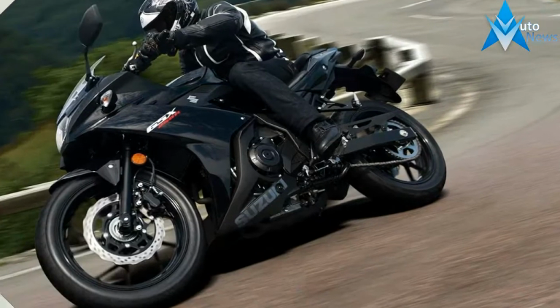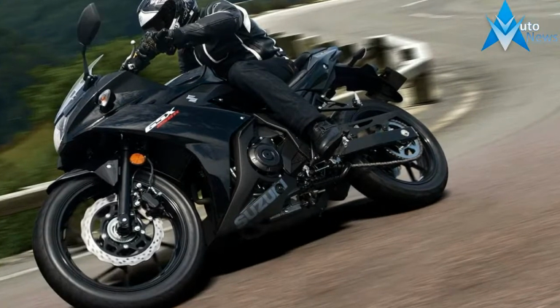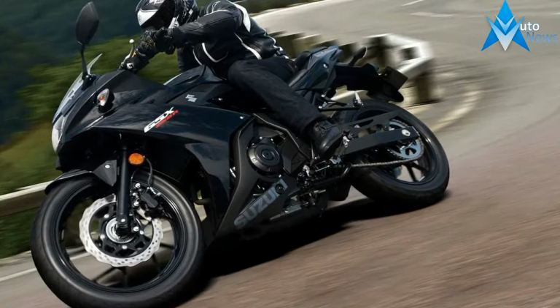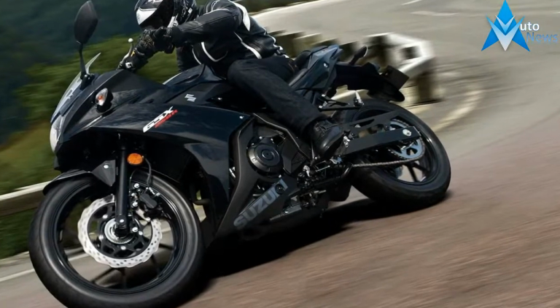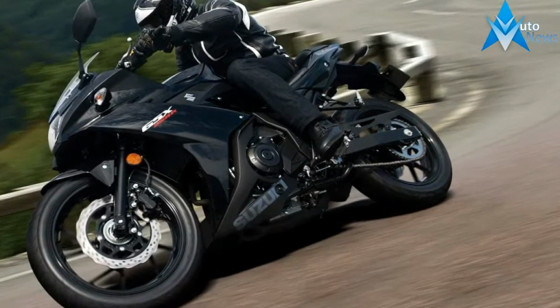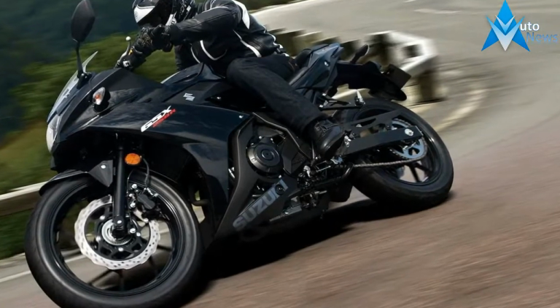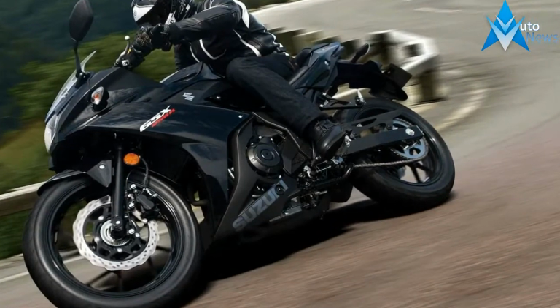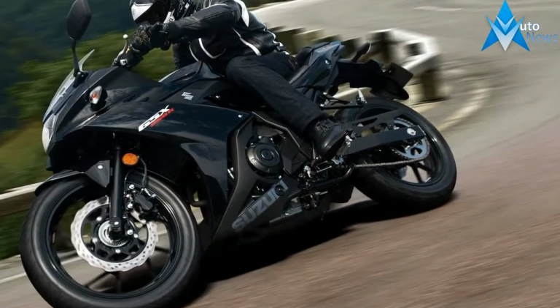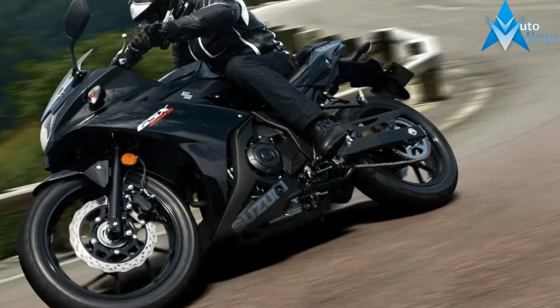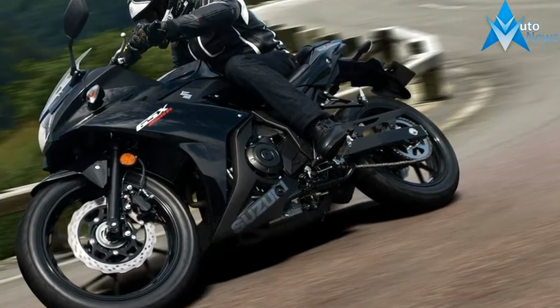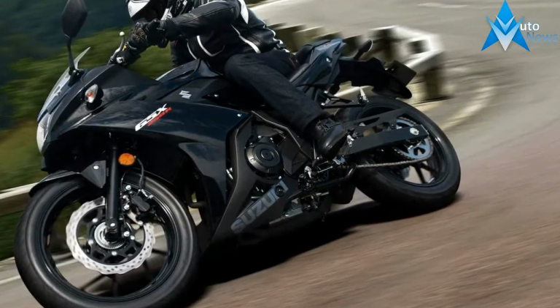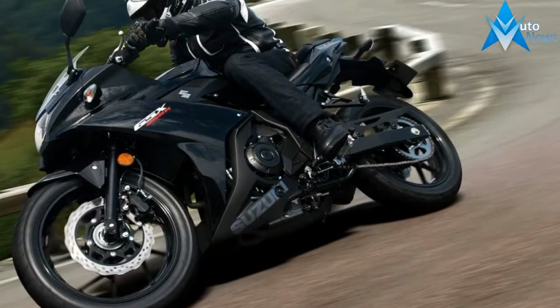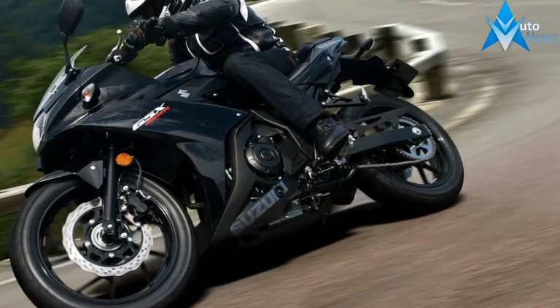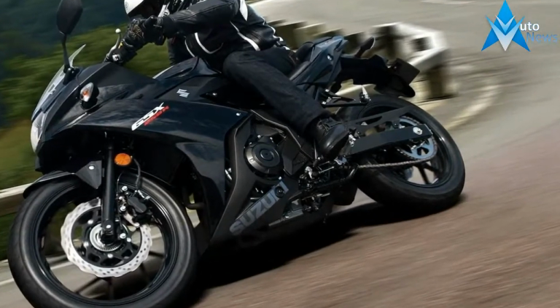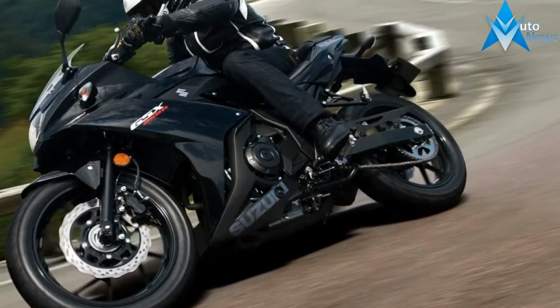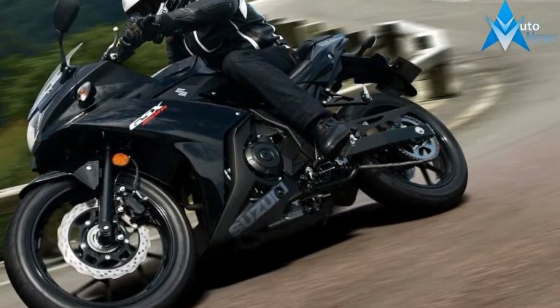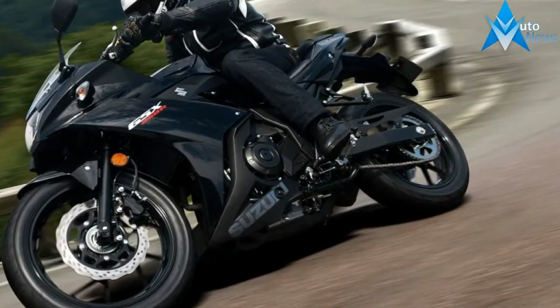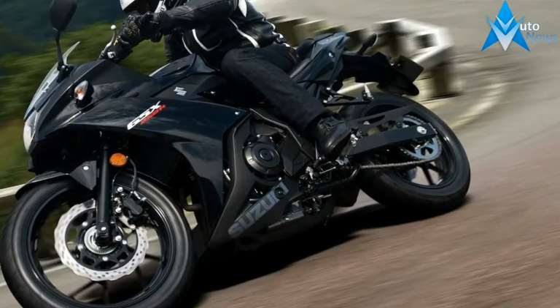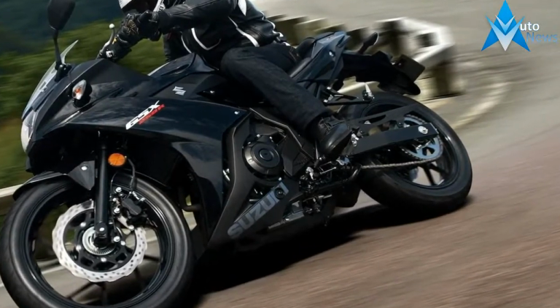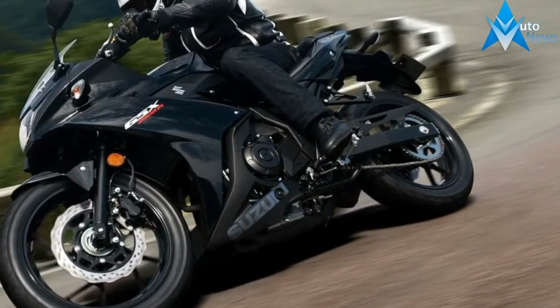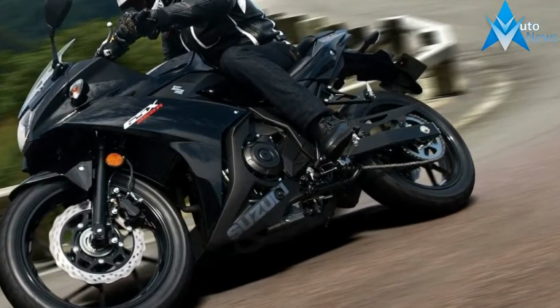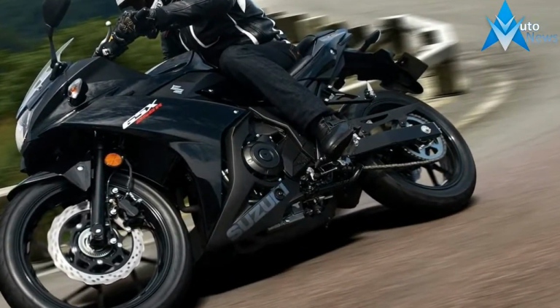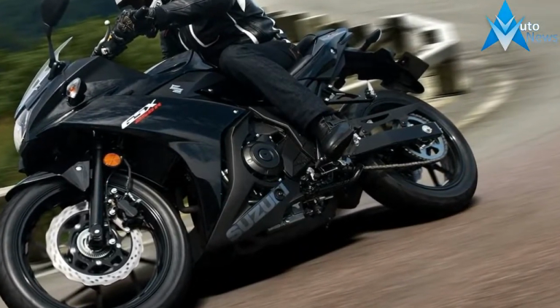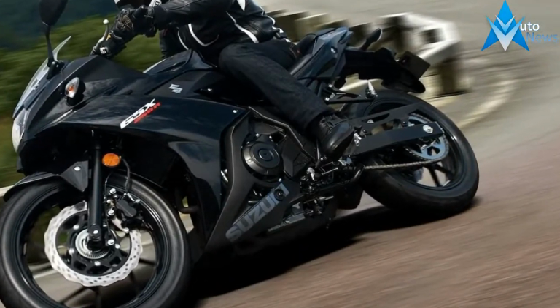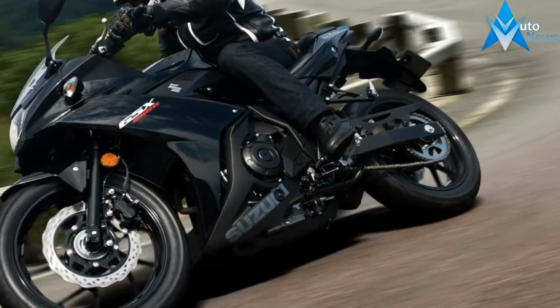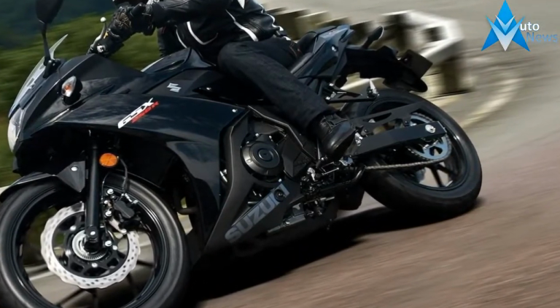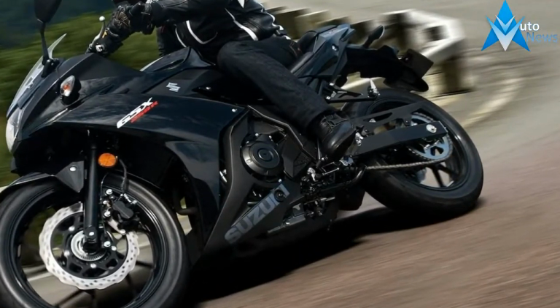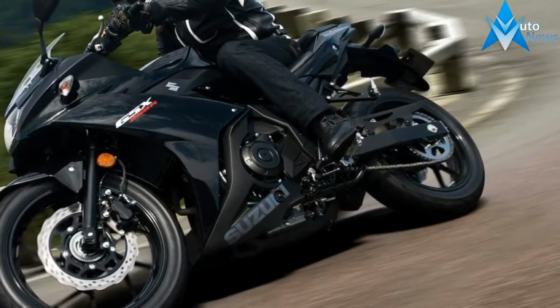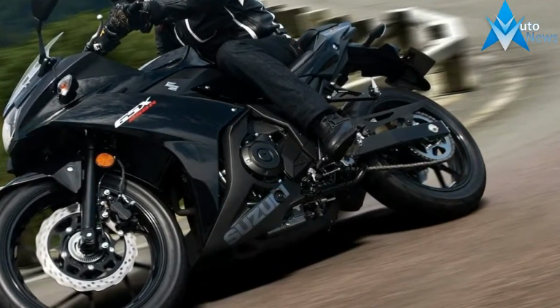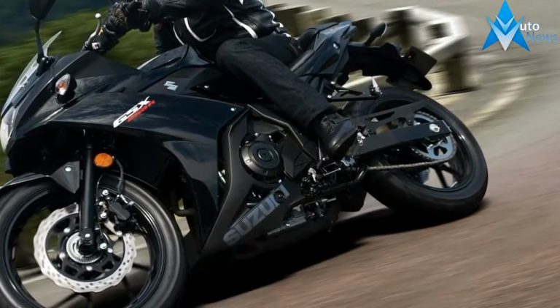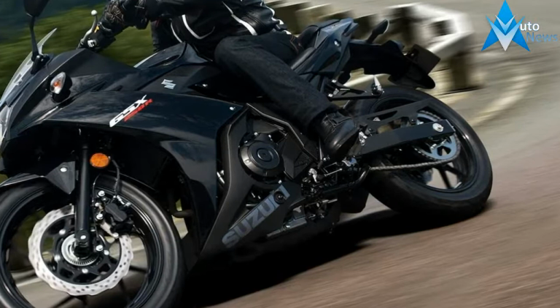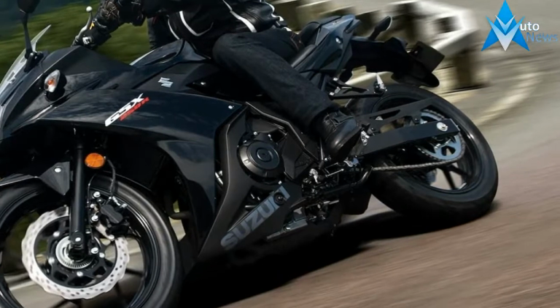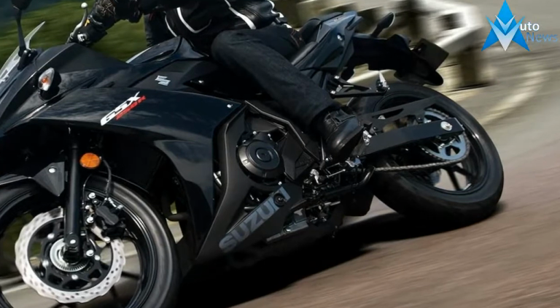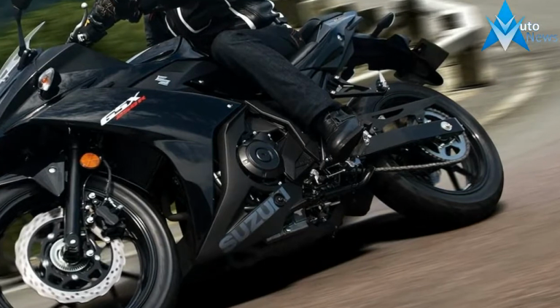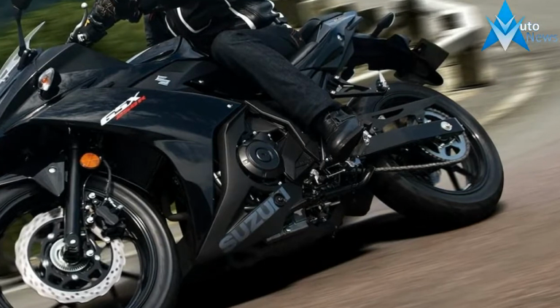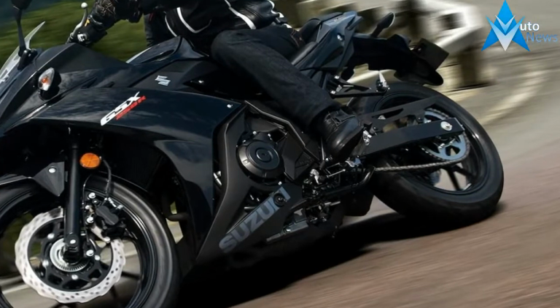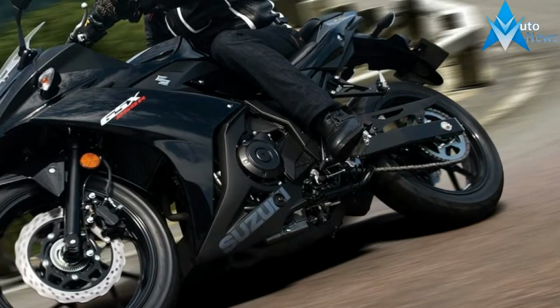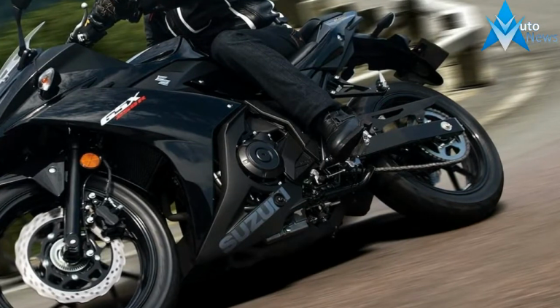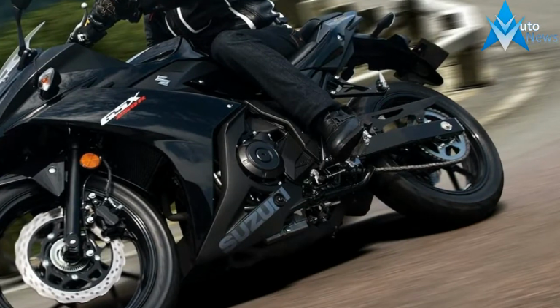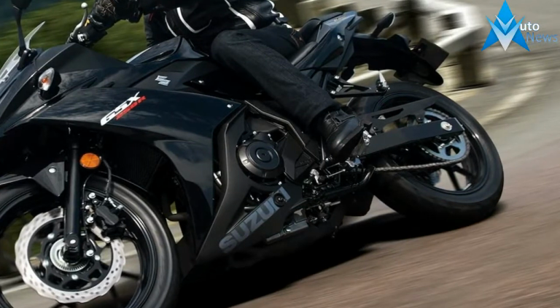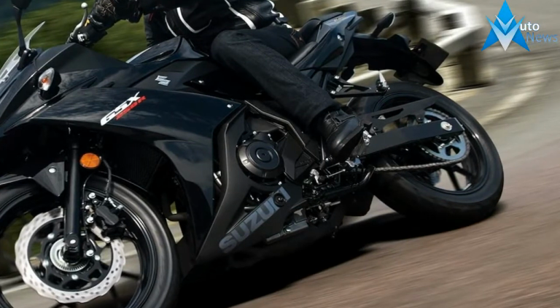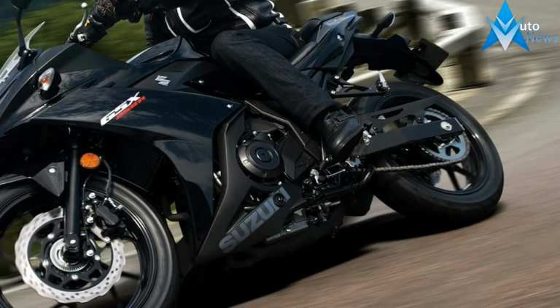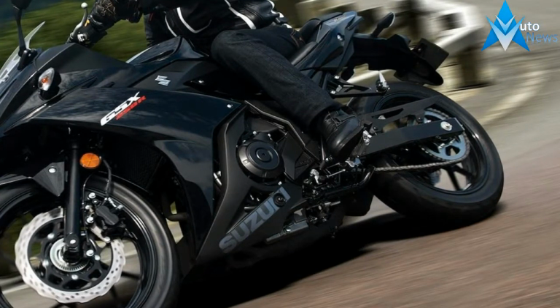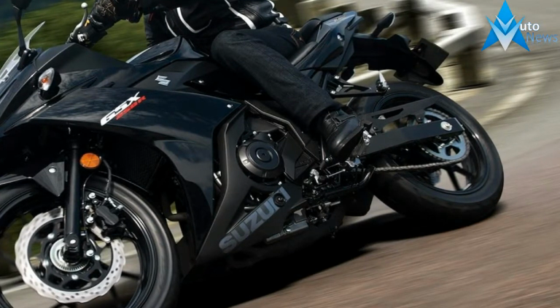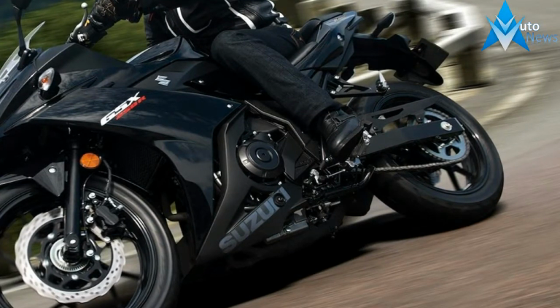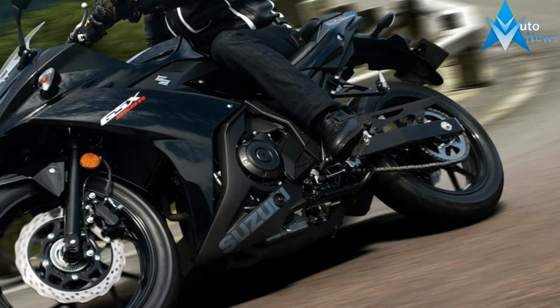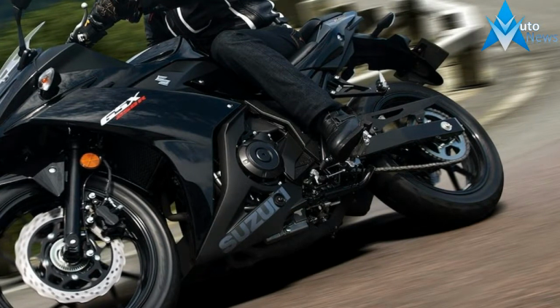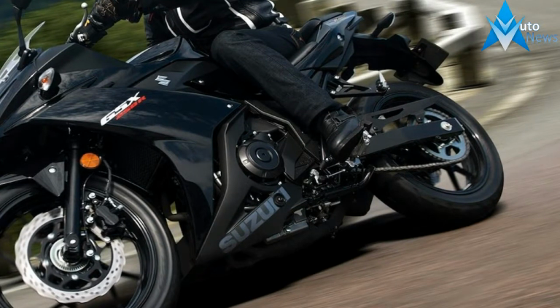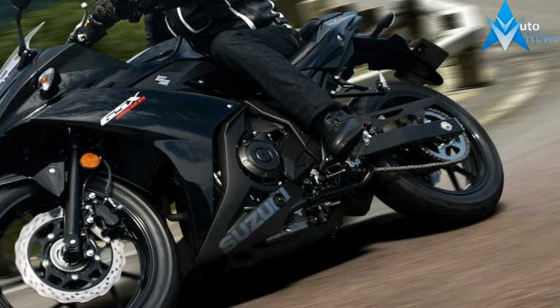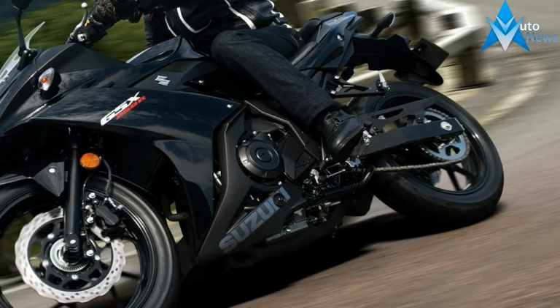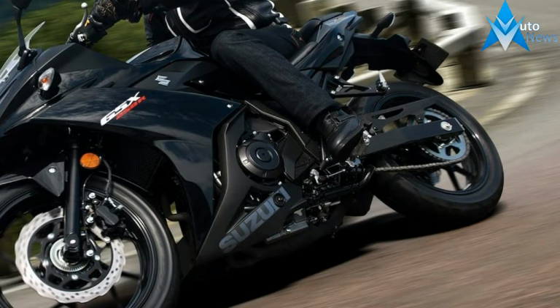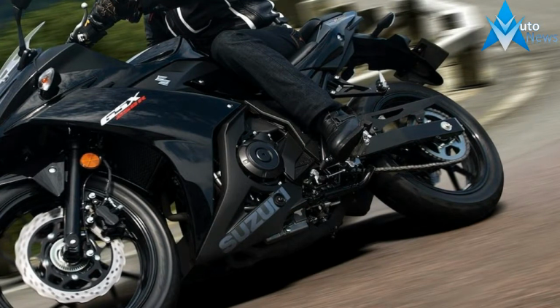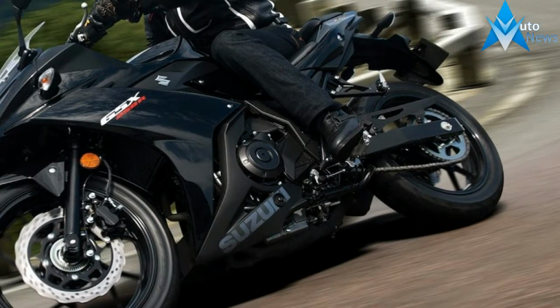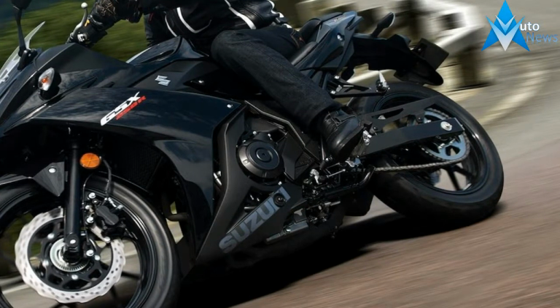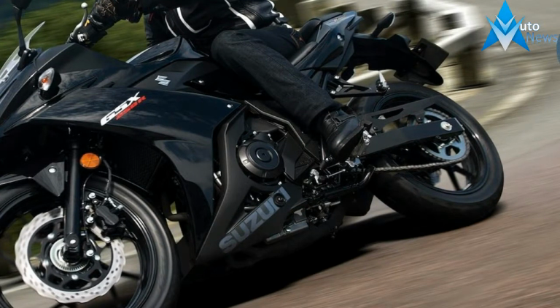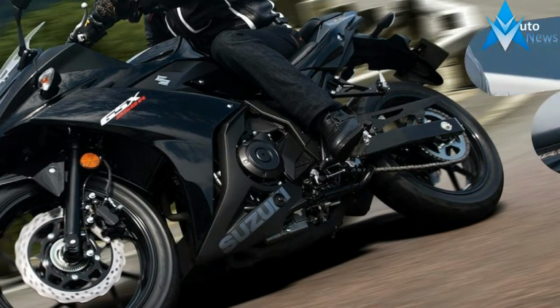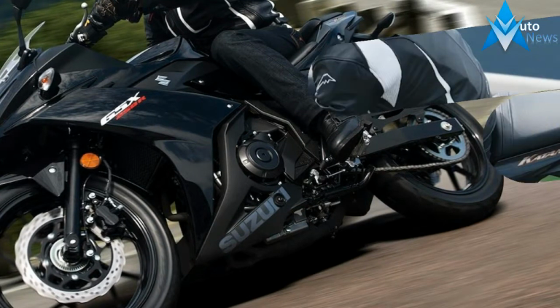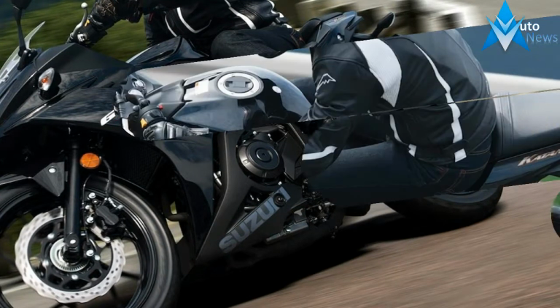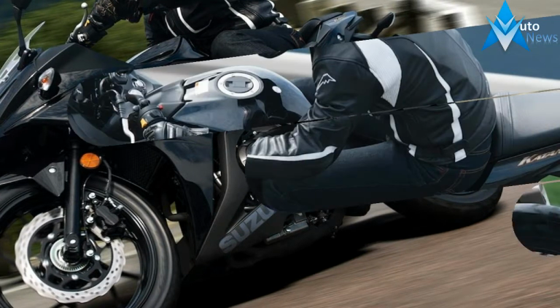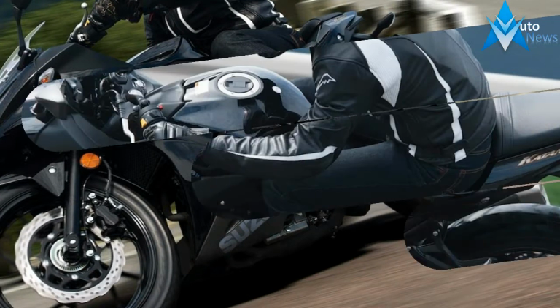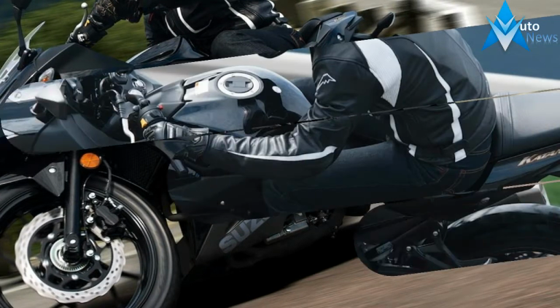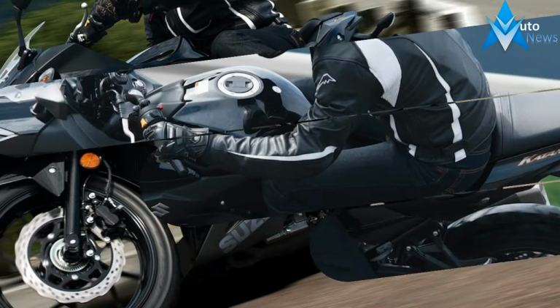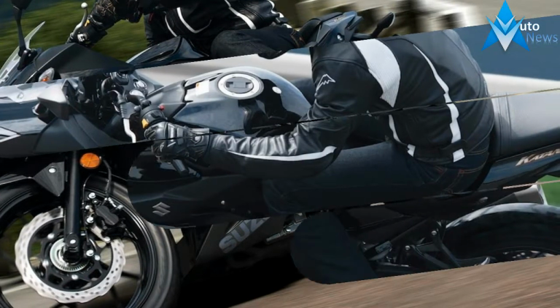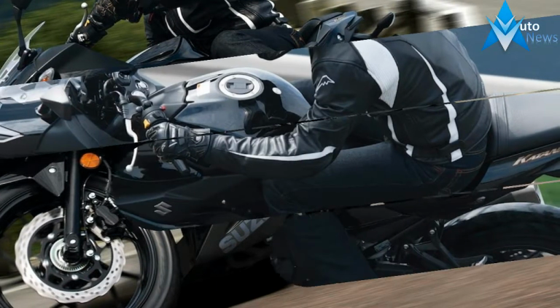Read more about the Suzuki GSX250R. Visit our Motorcycle Buyer's Guide.